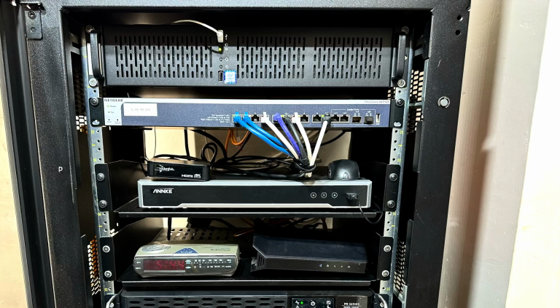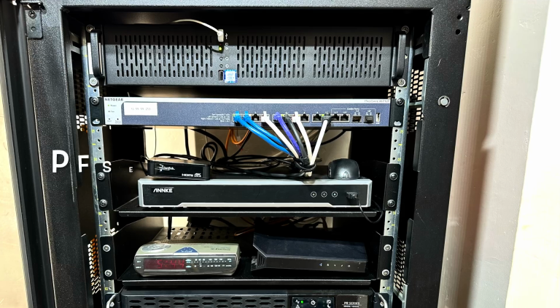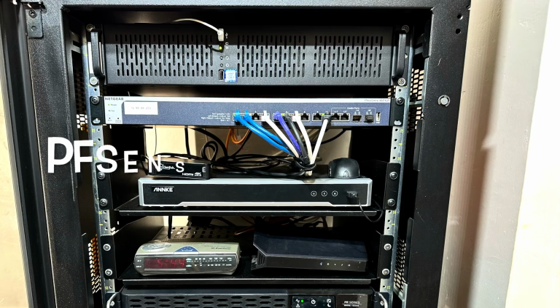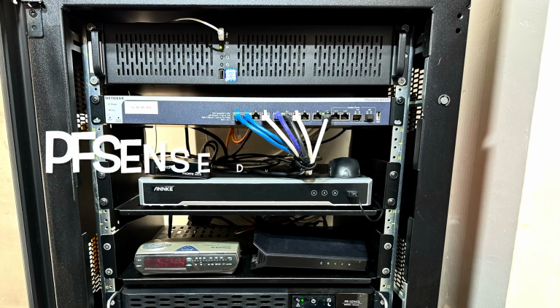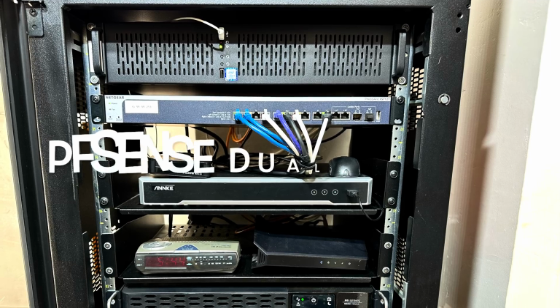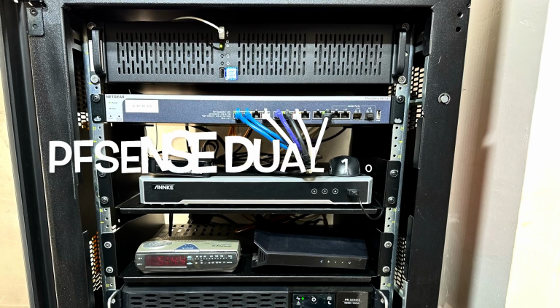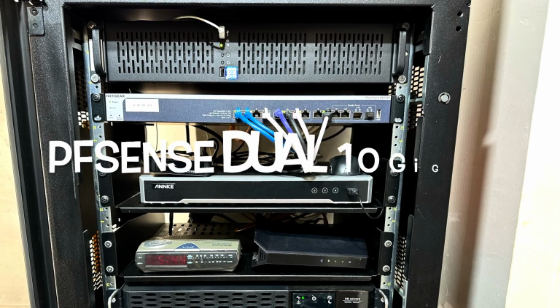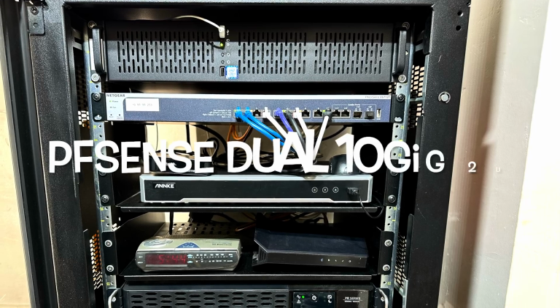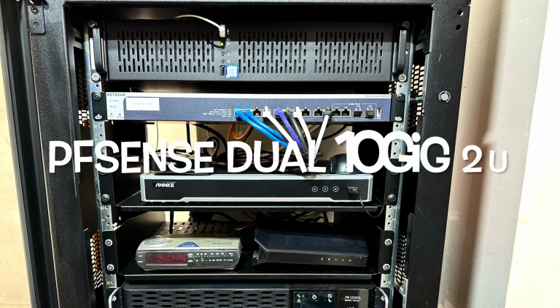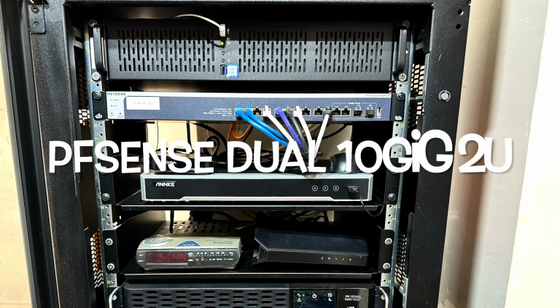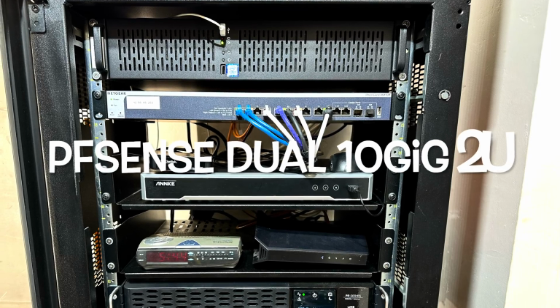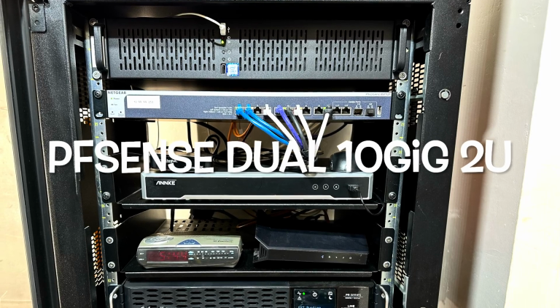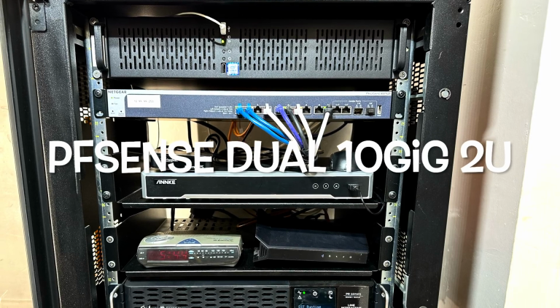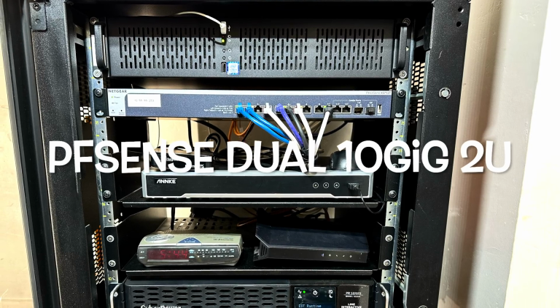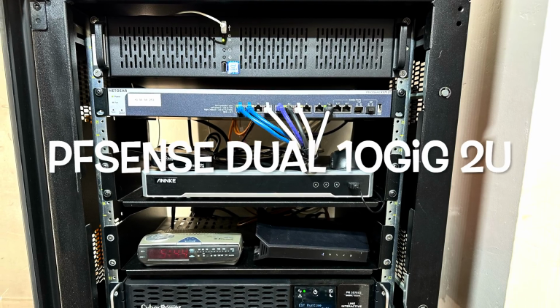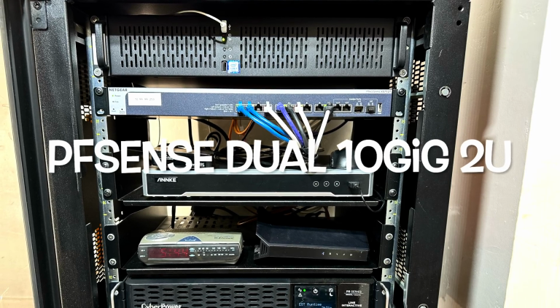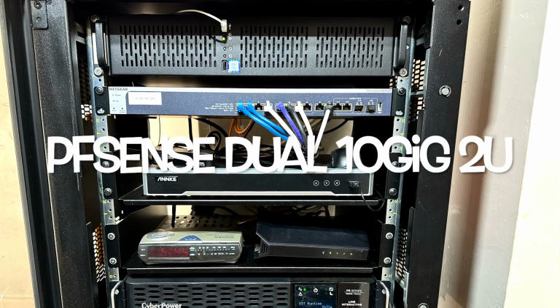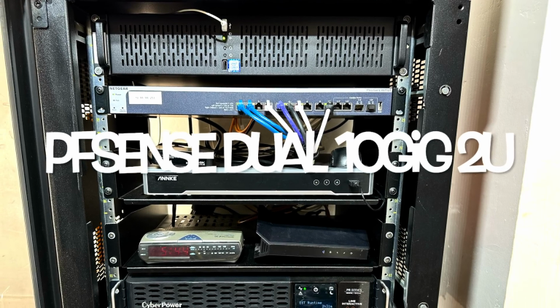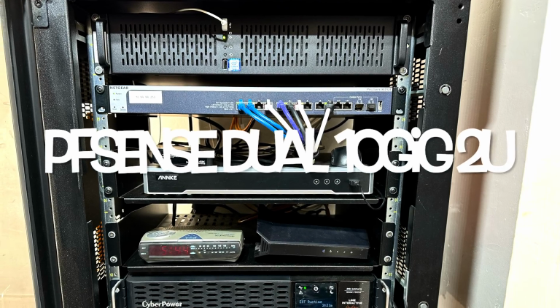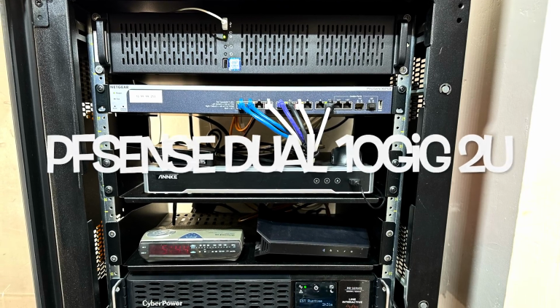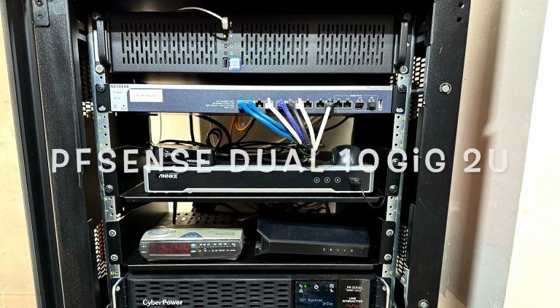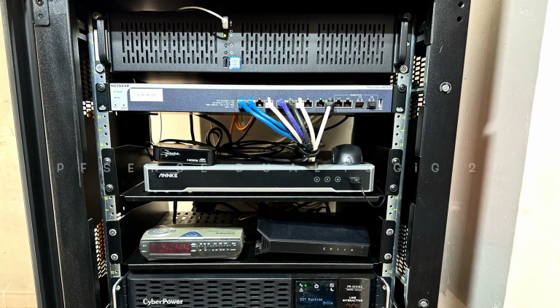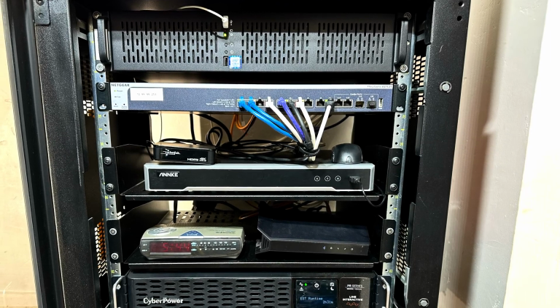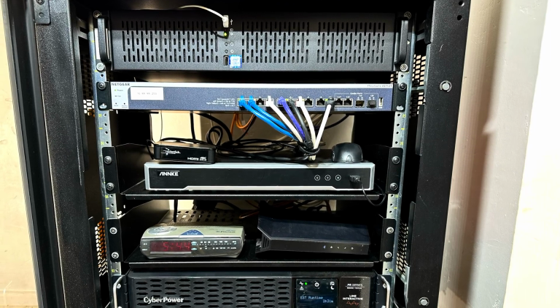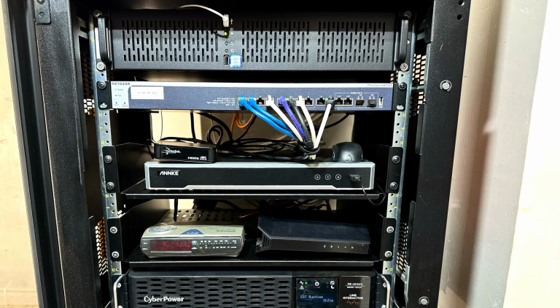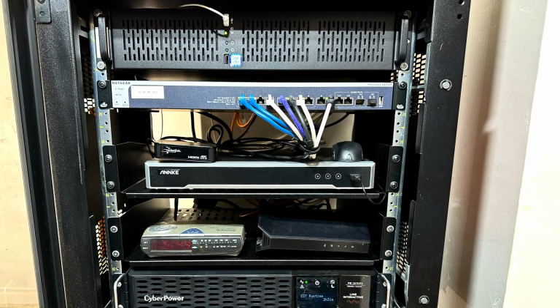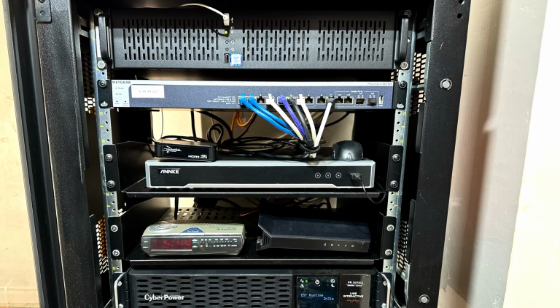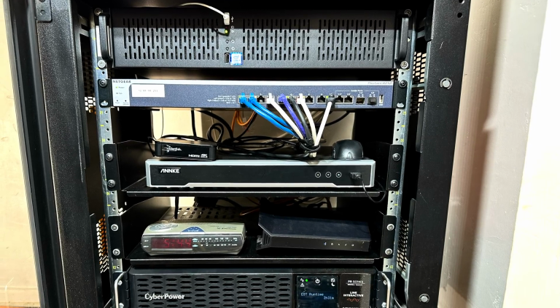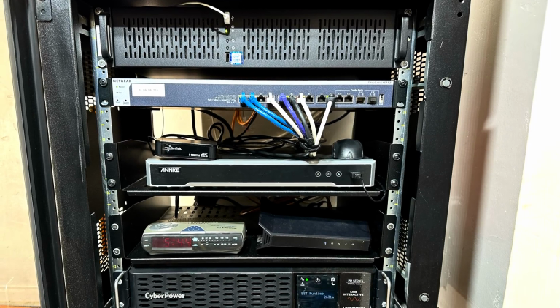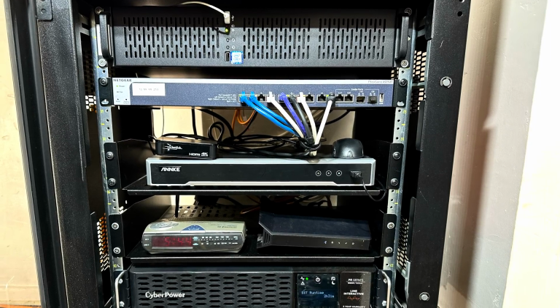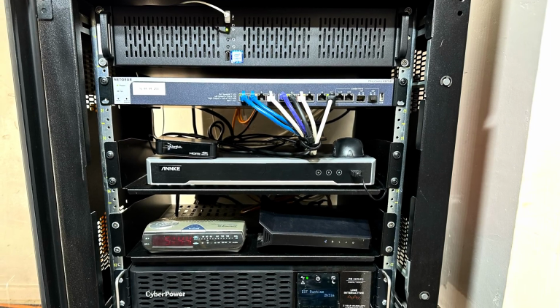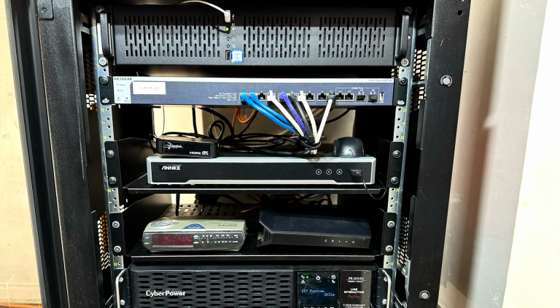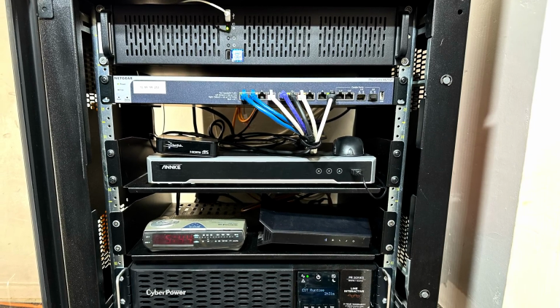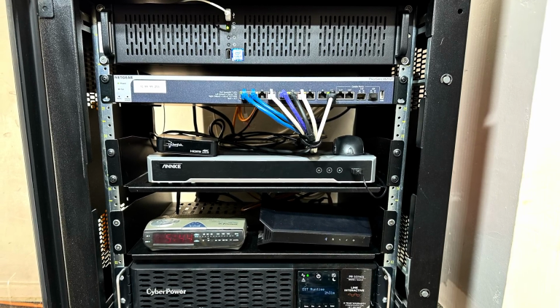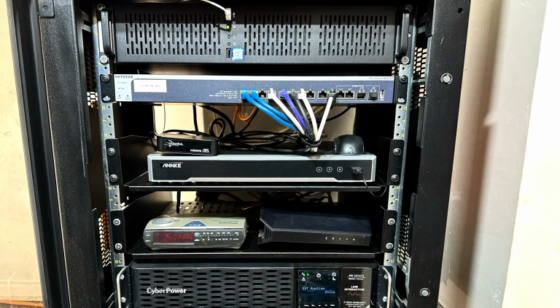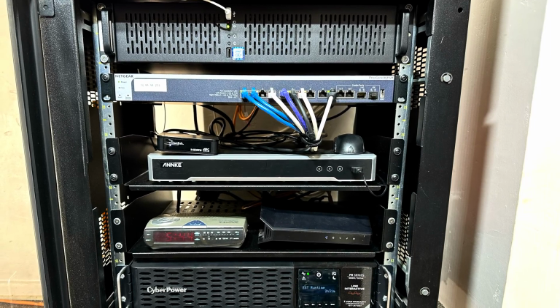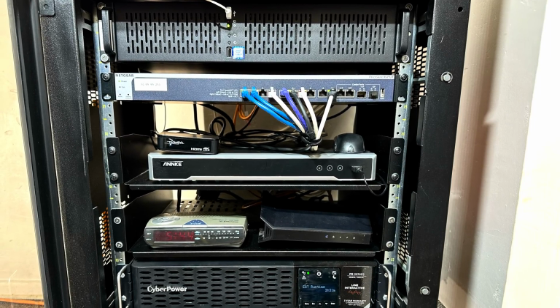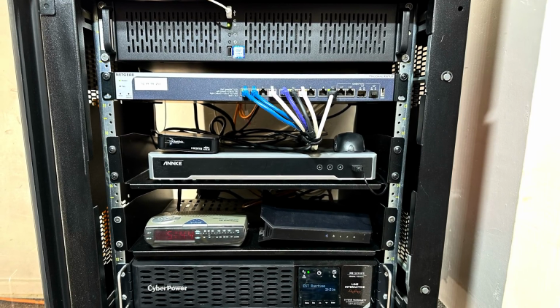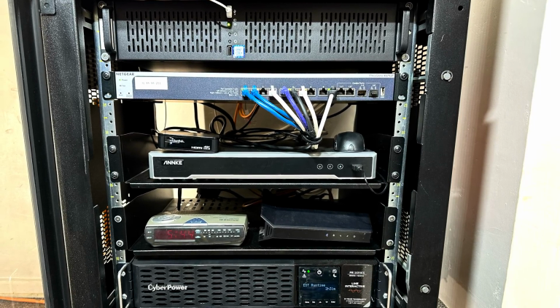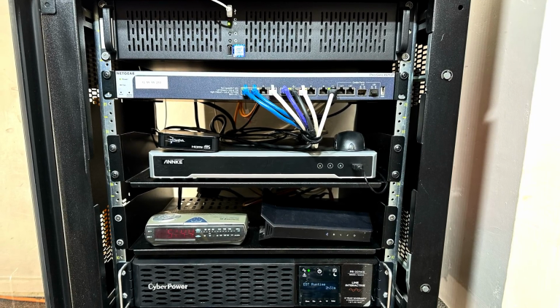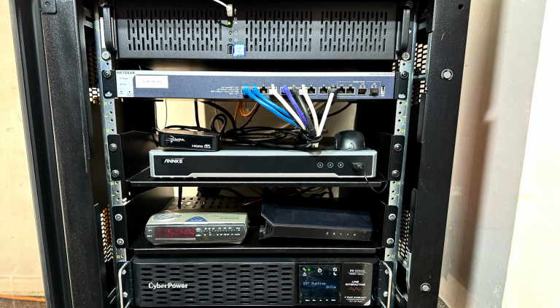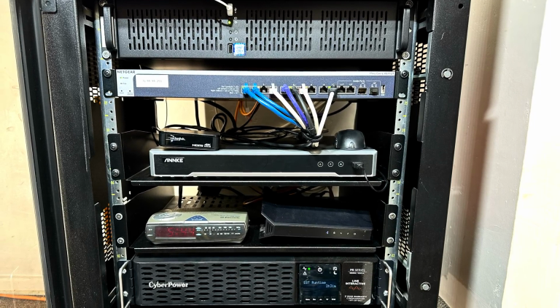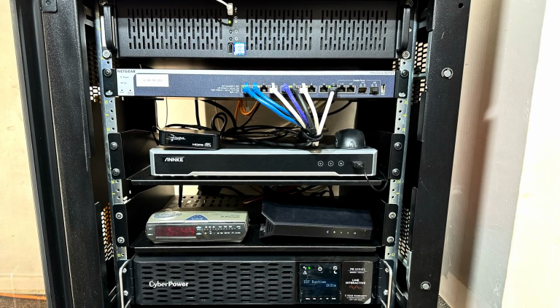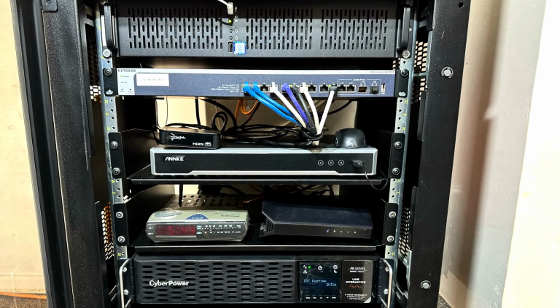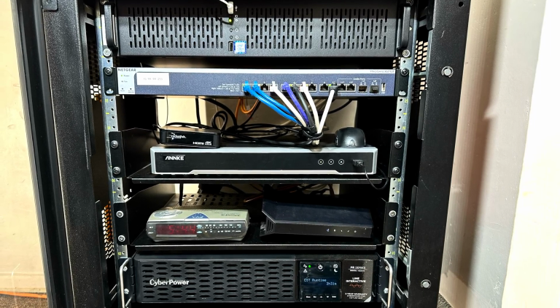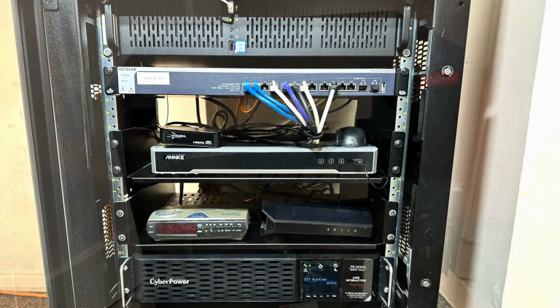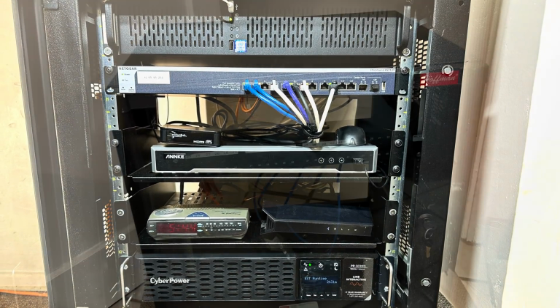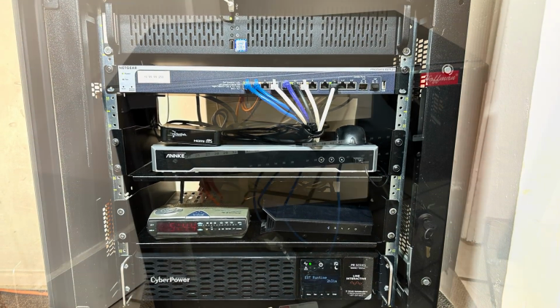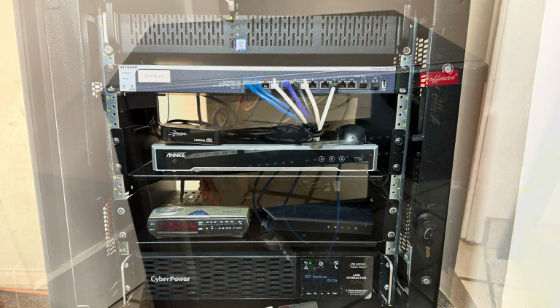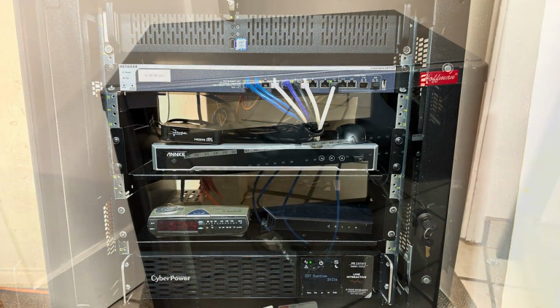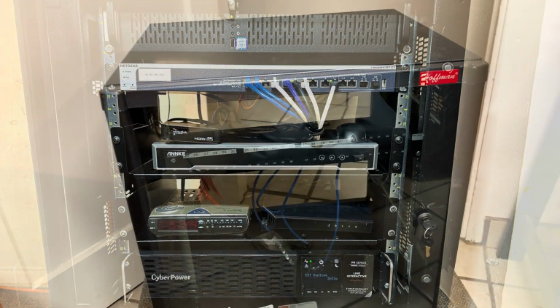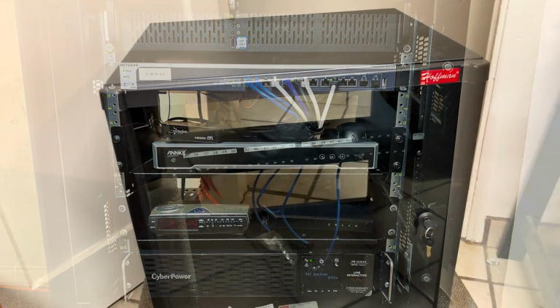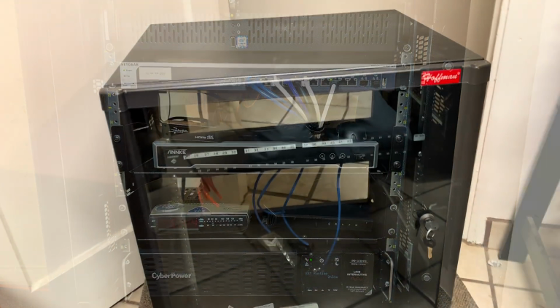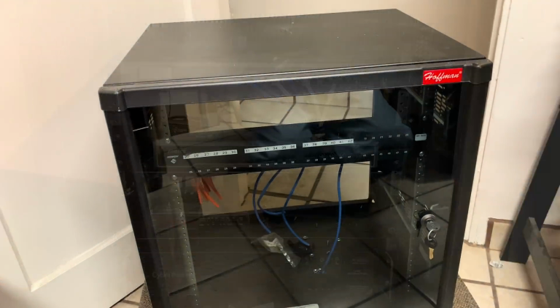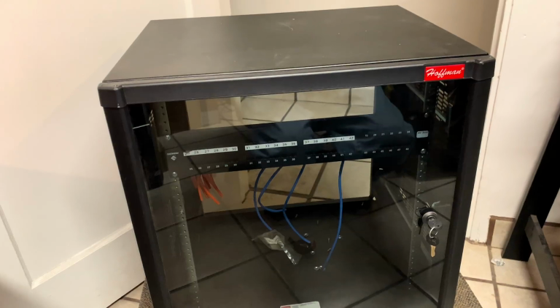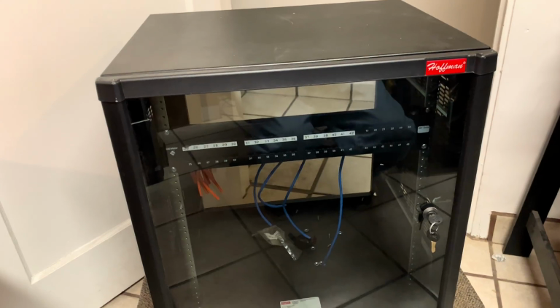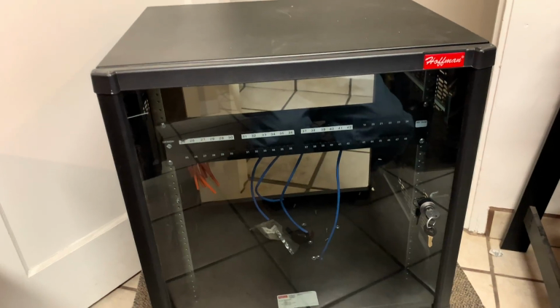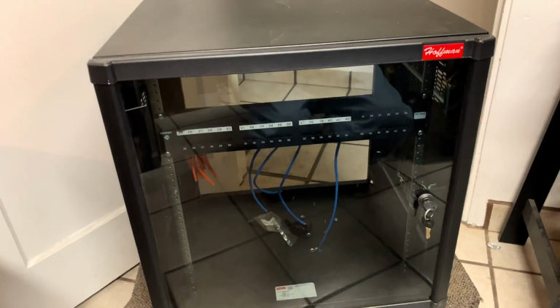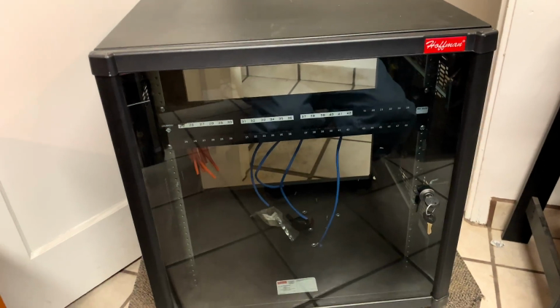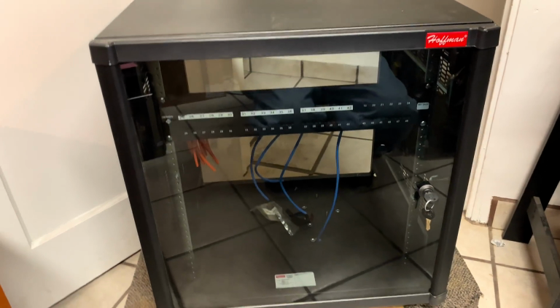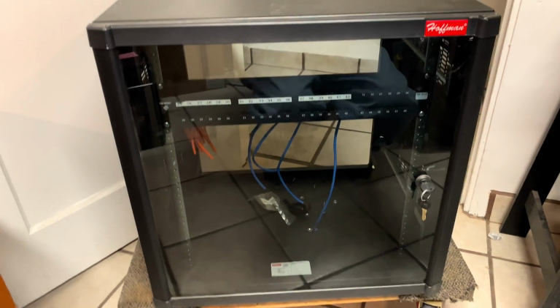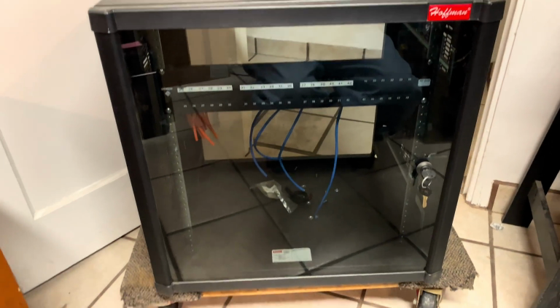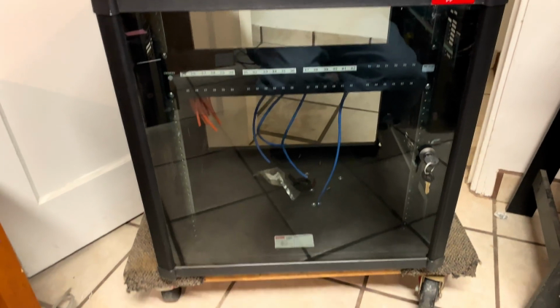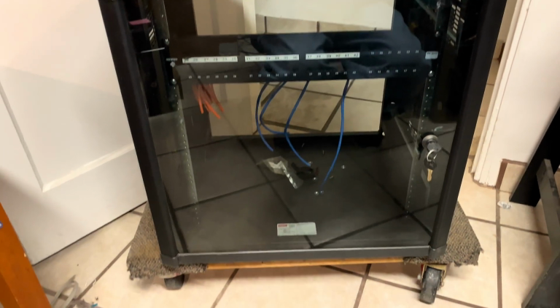With fiber optic internet and multi-gig cable internet, it's time to upgrade the PFSense router to a 10 gig connection.